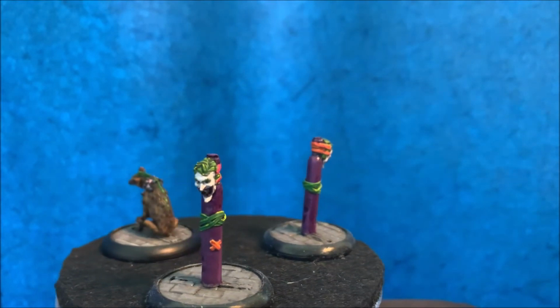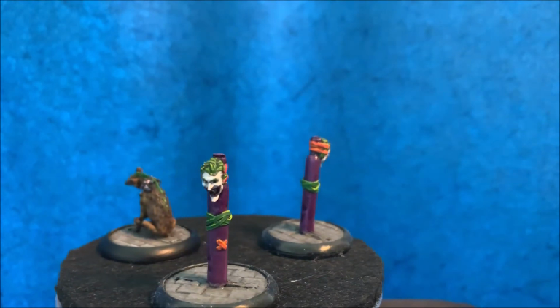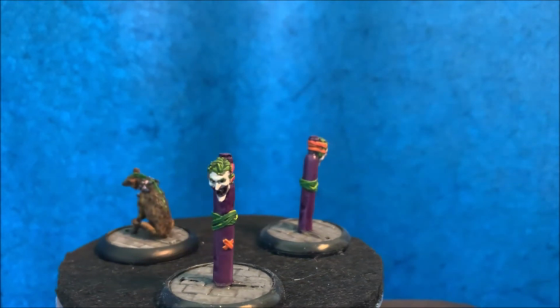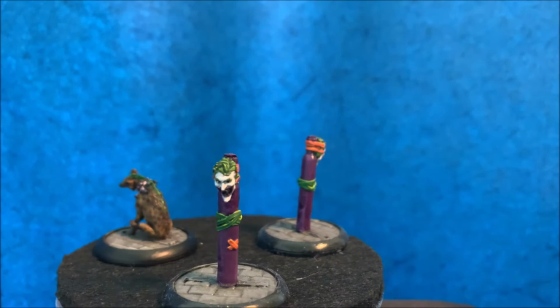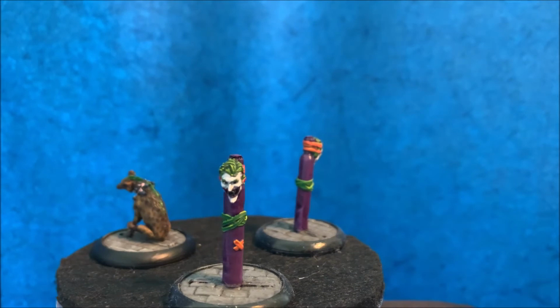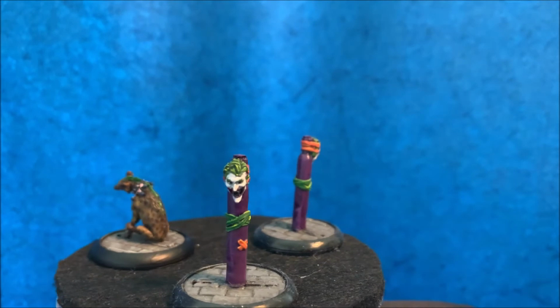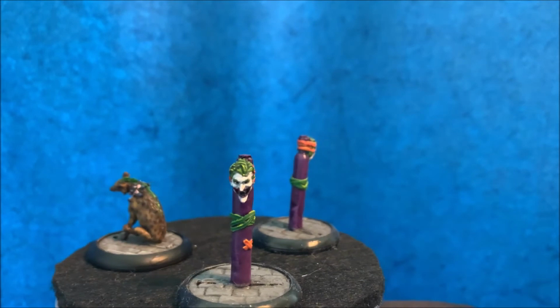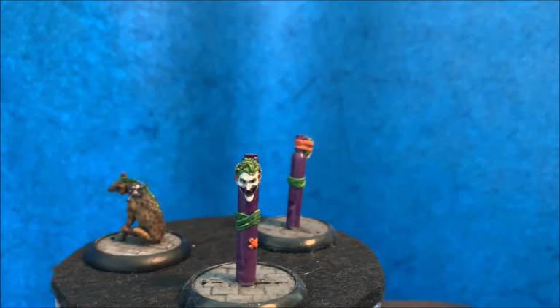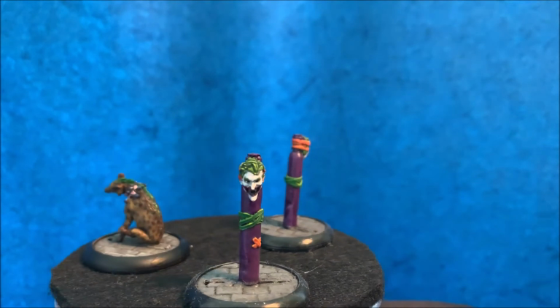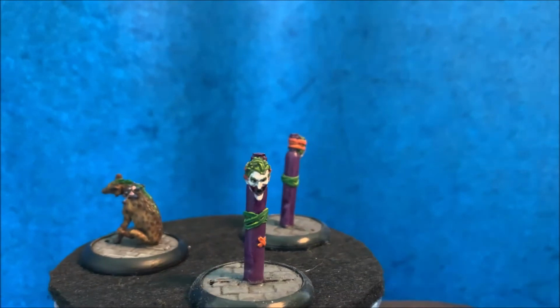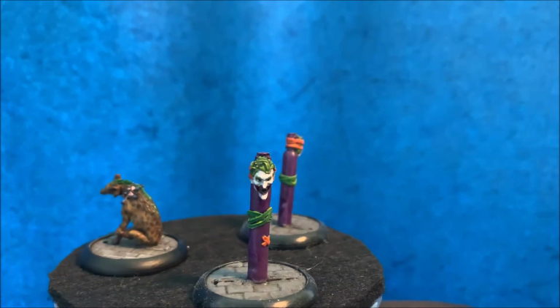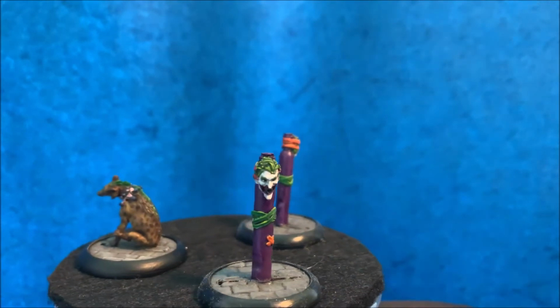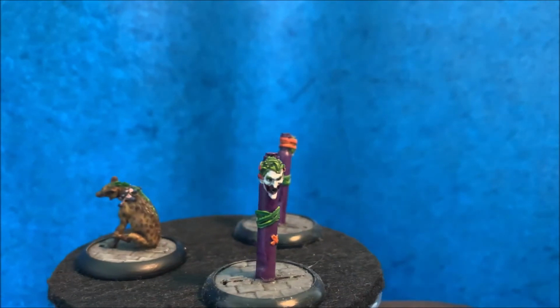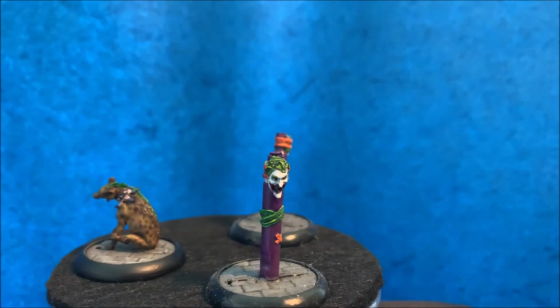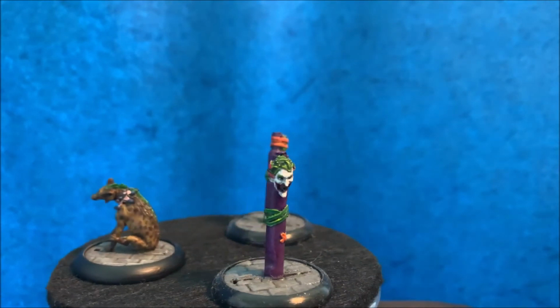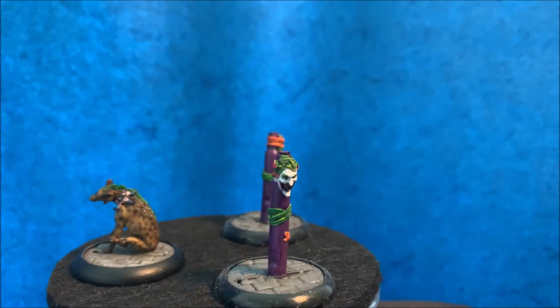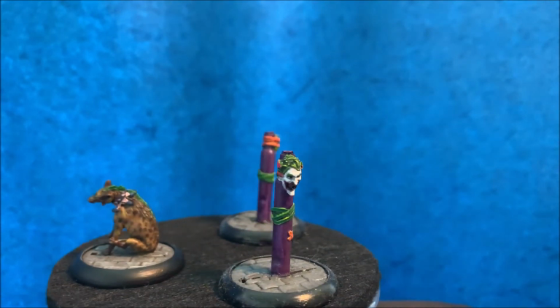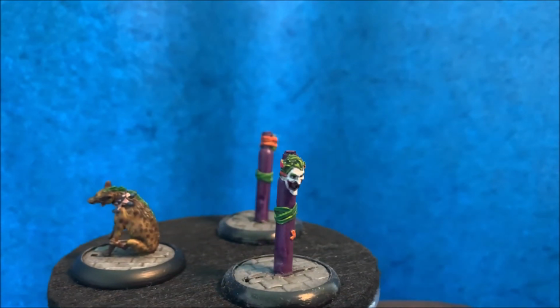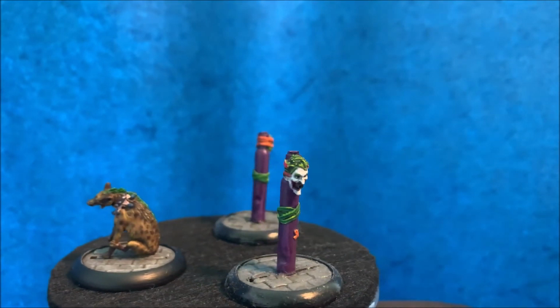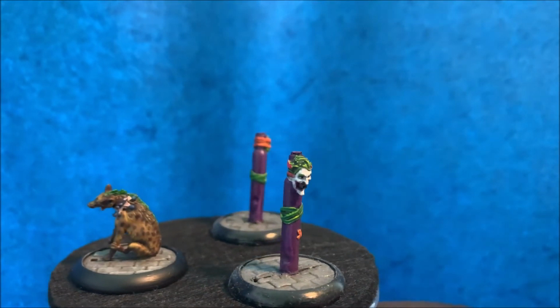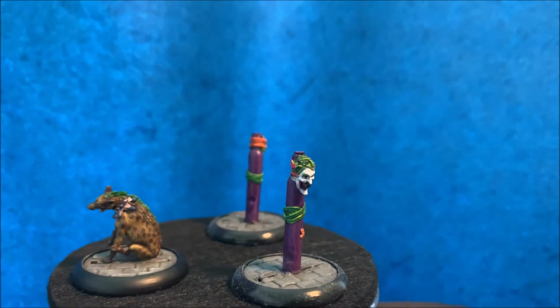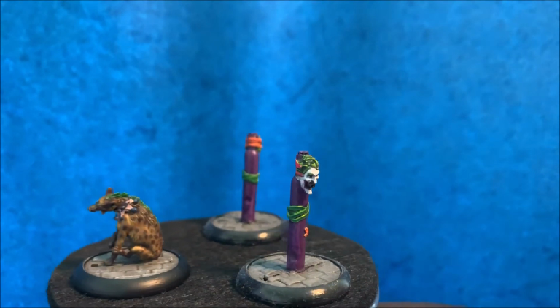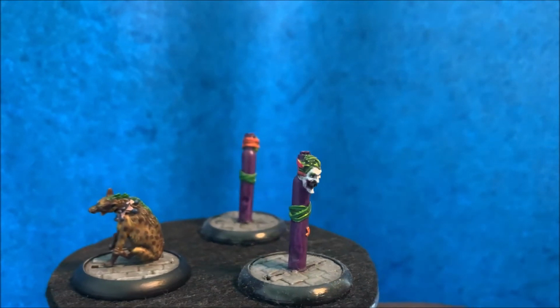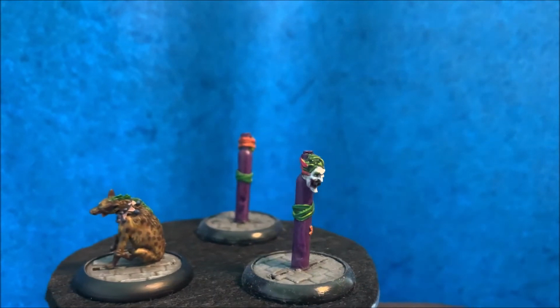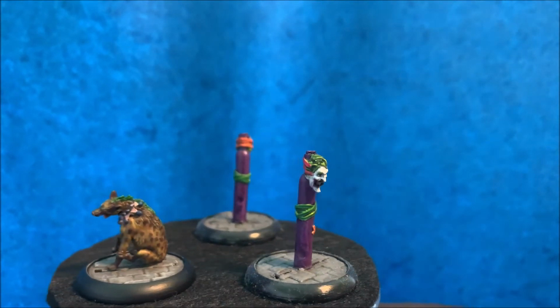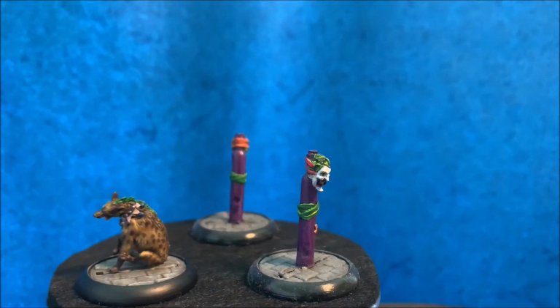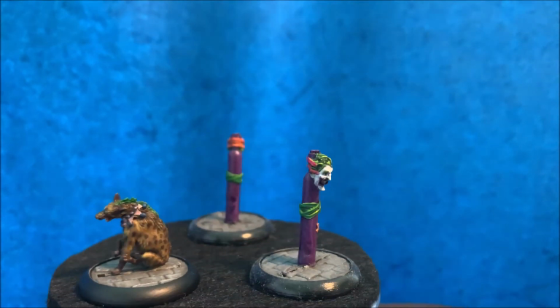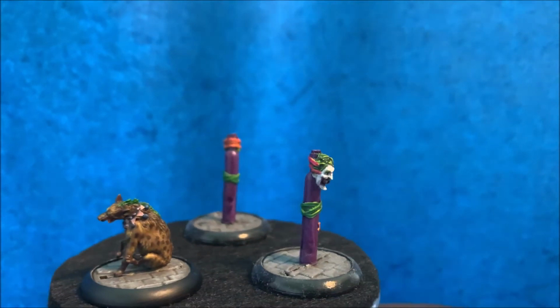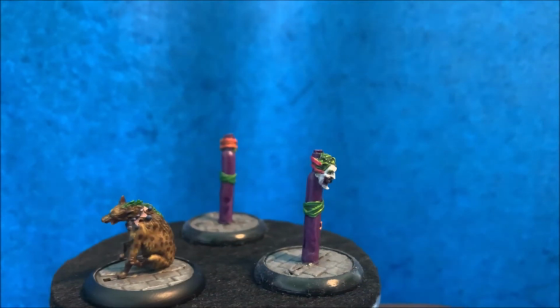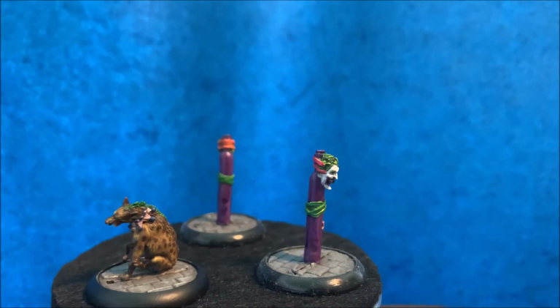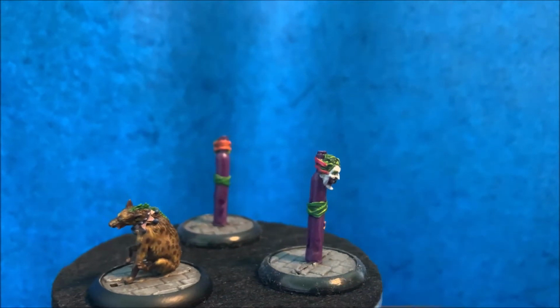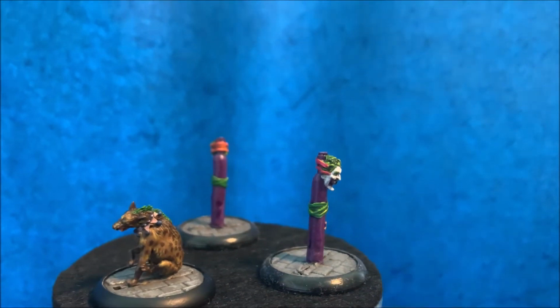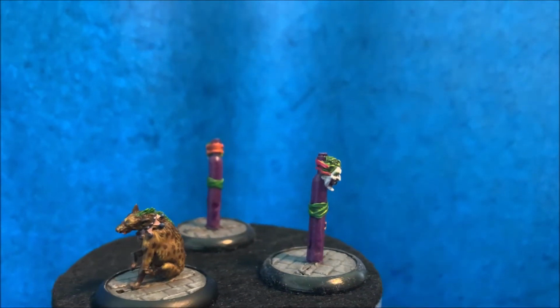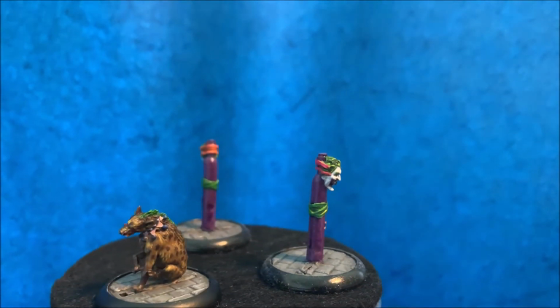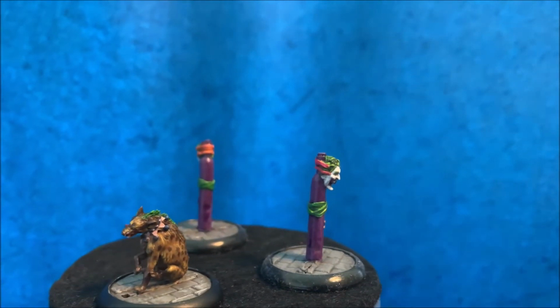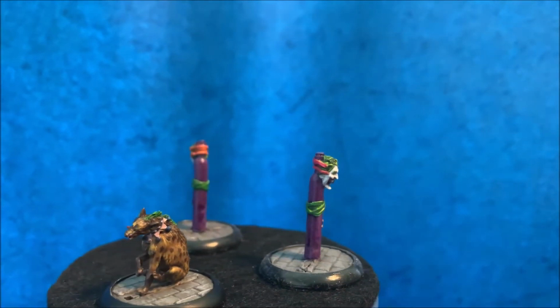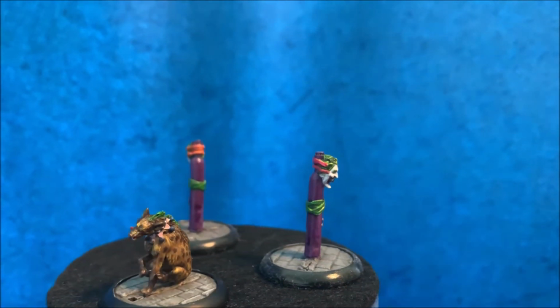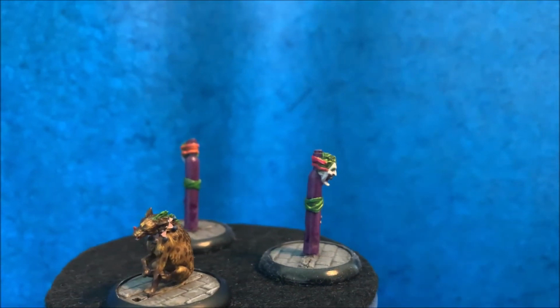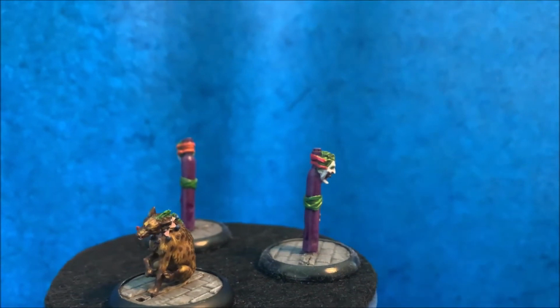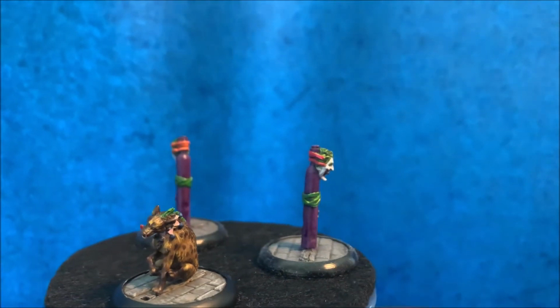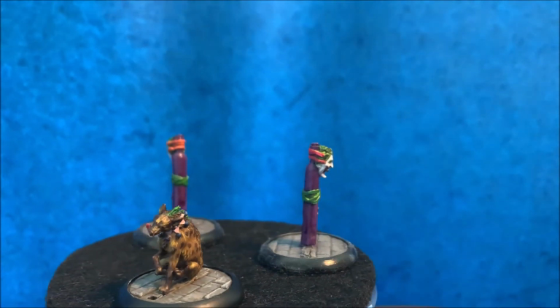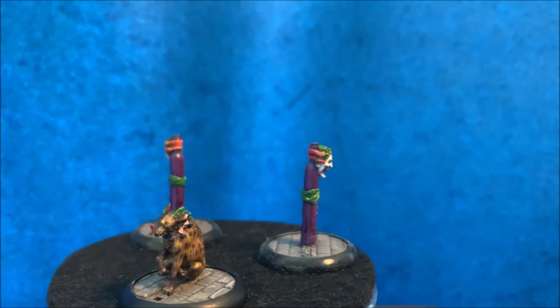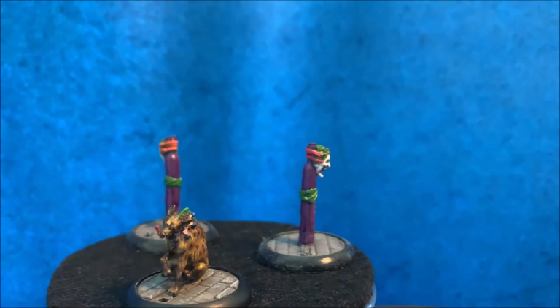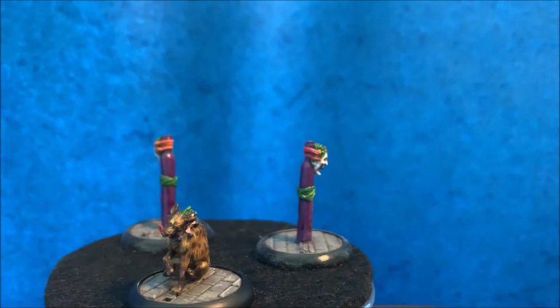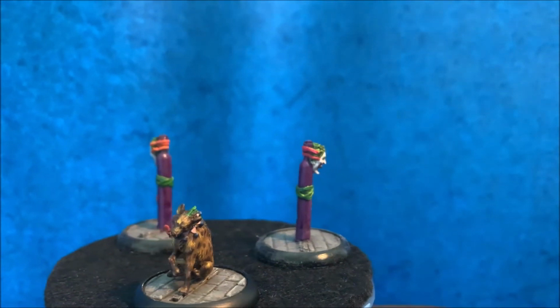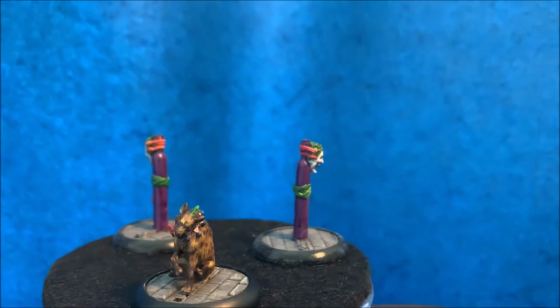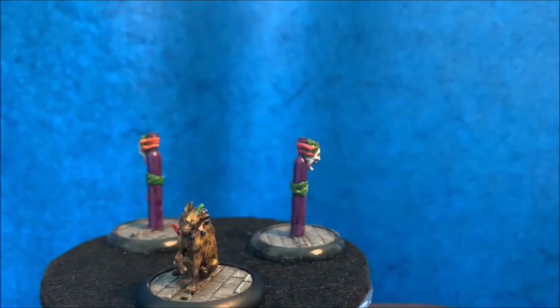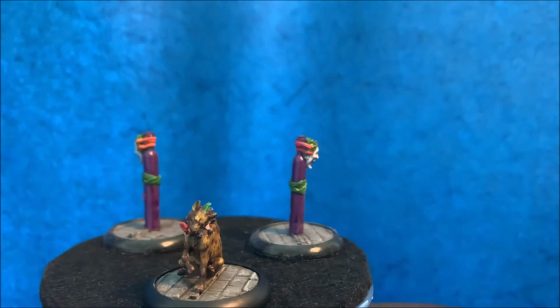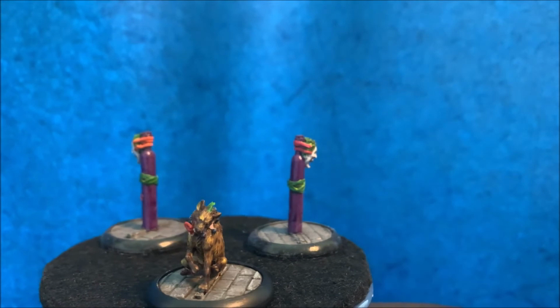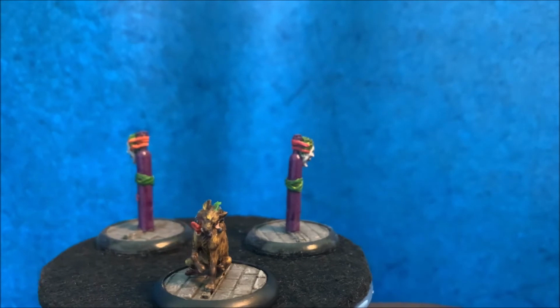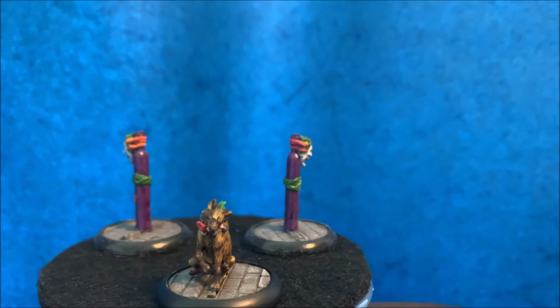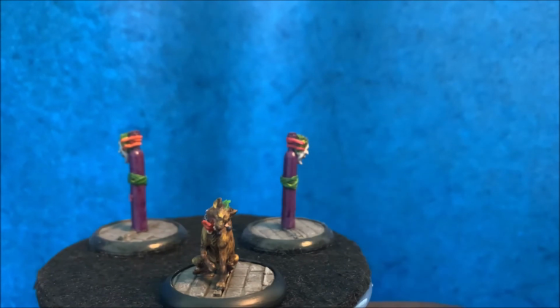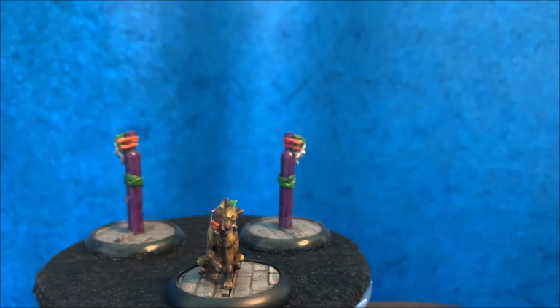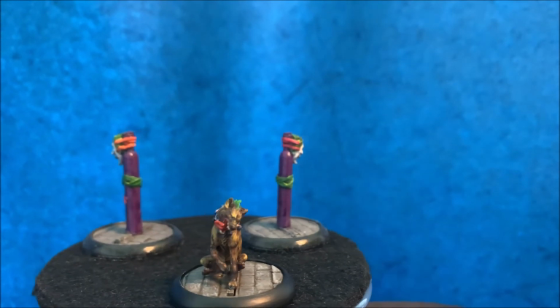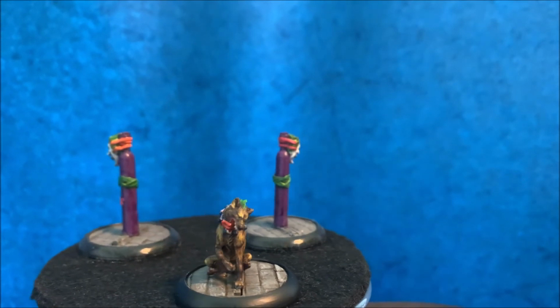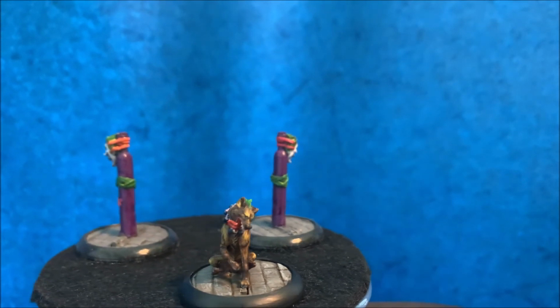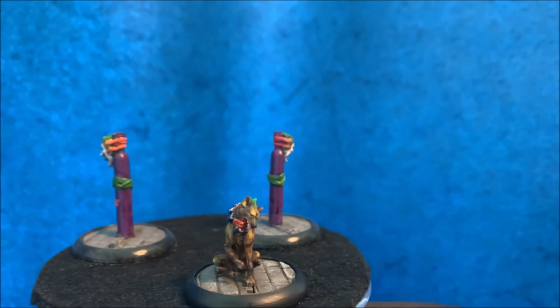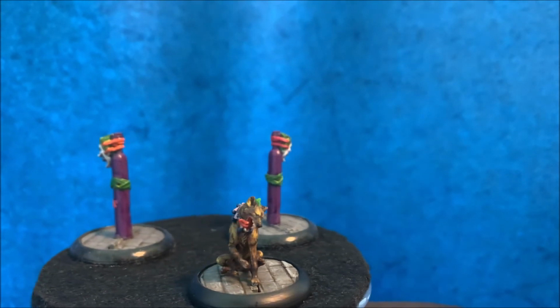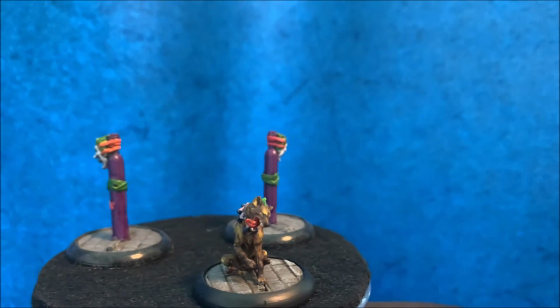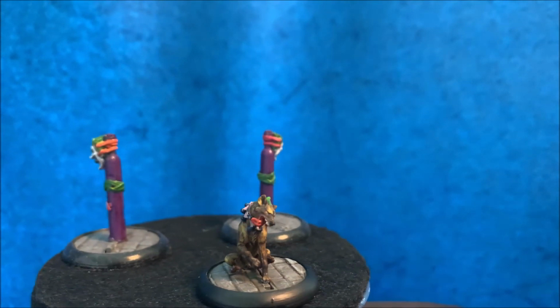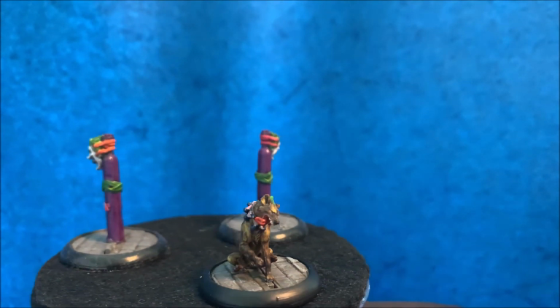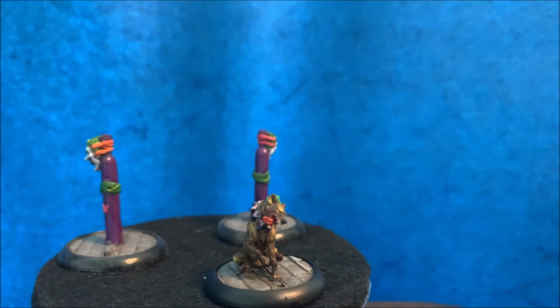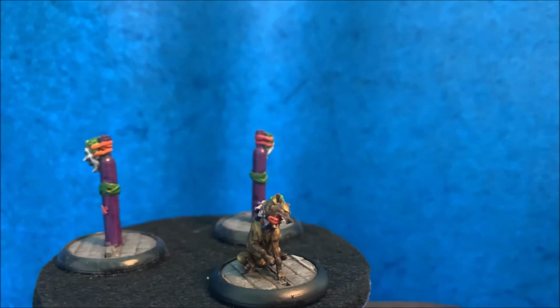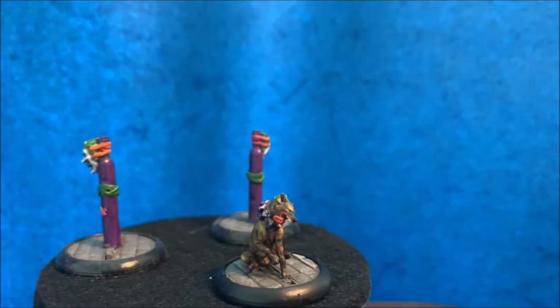Finally, my wife painted some Joker gas containers and painted one of Harley Quinn's hyenas.